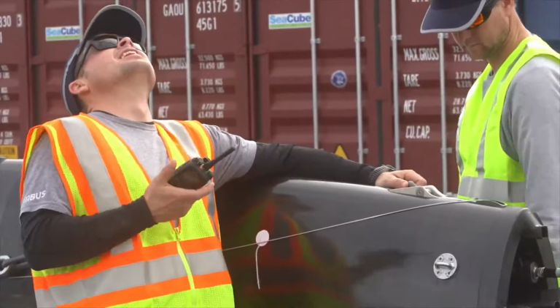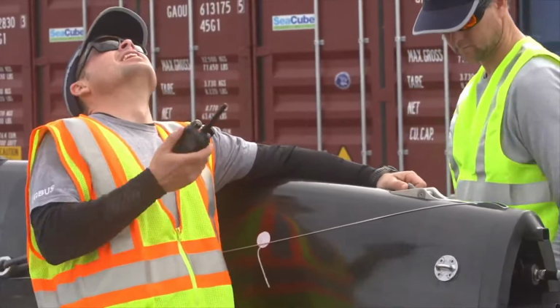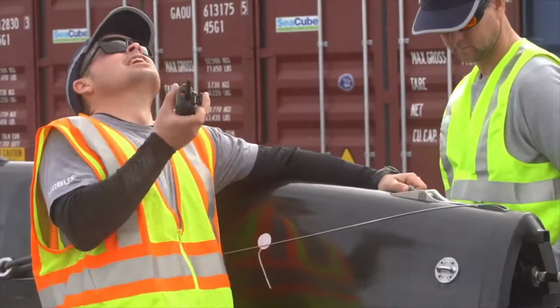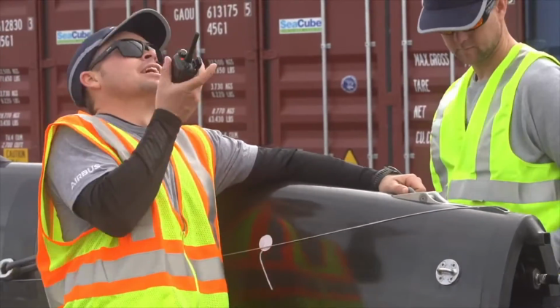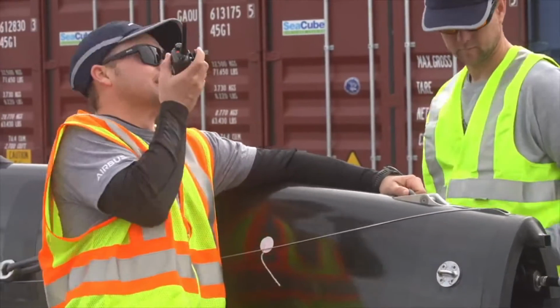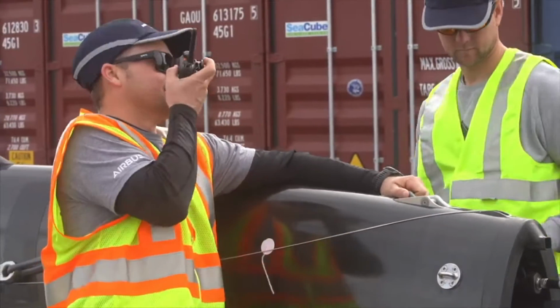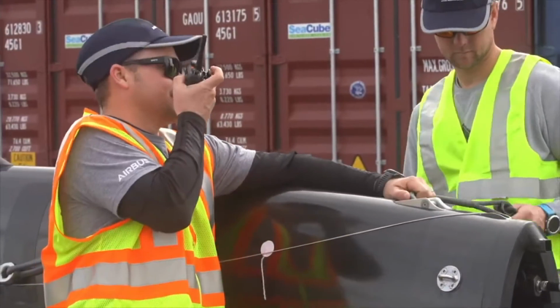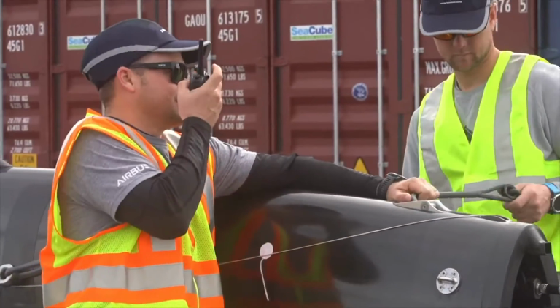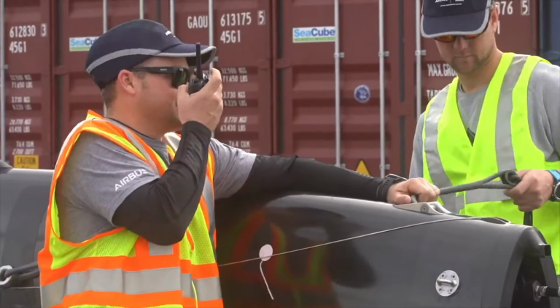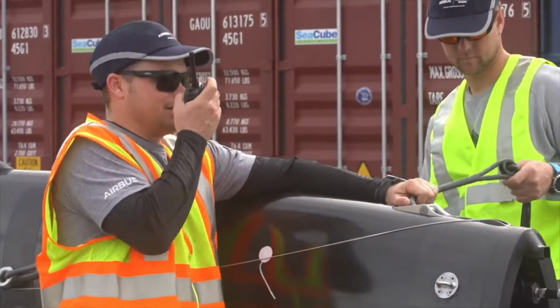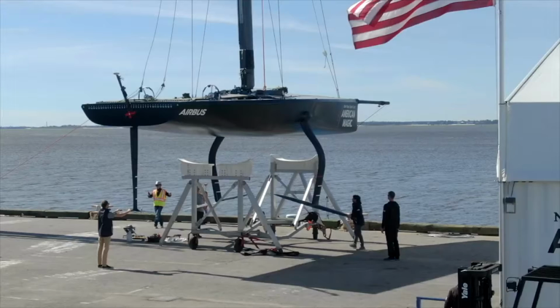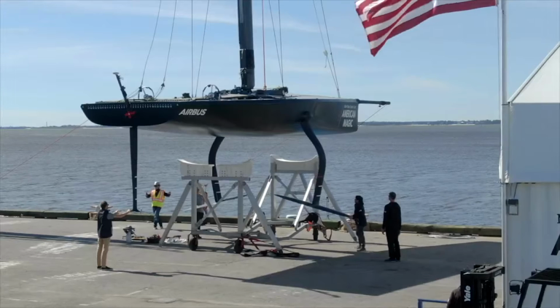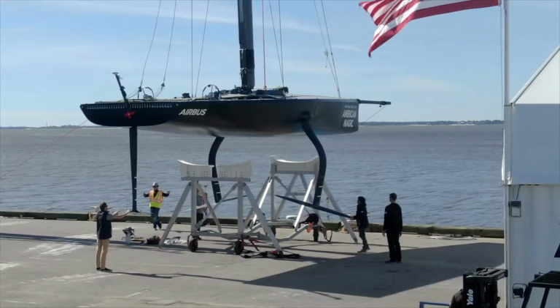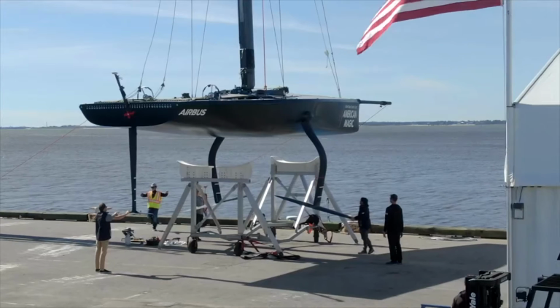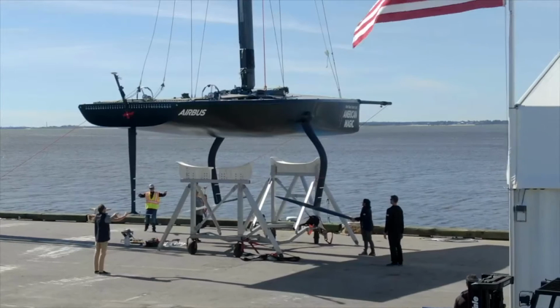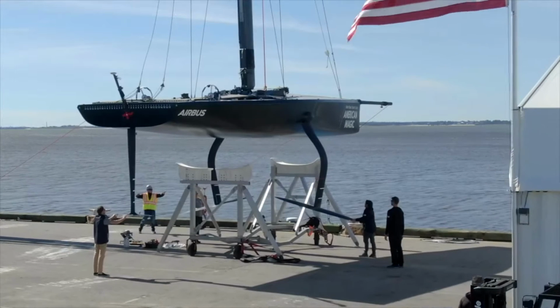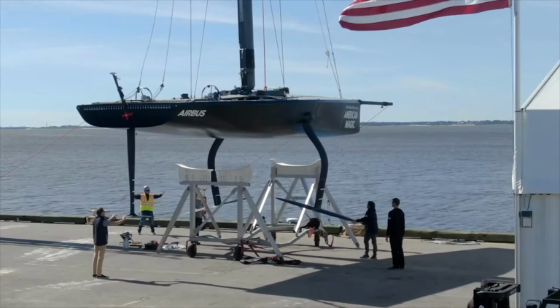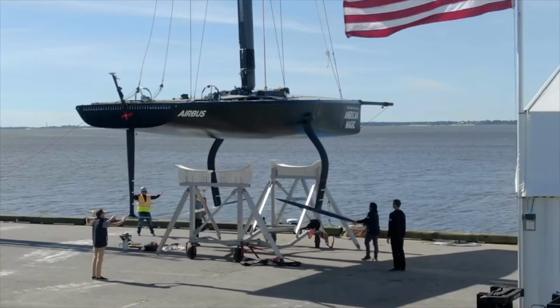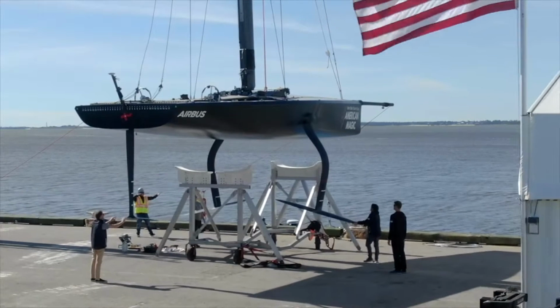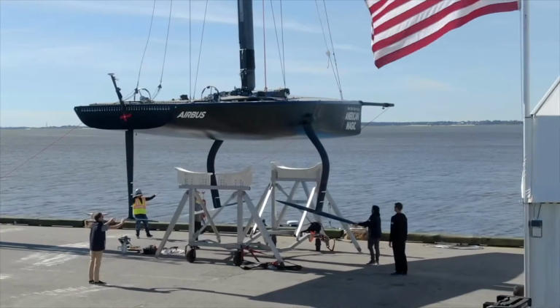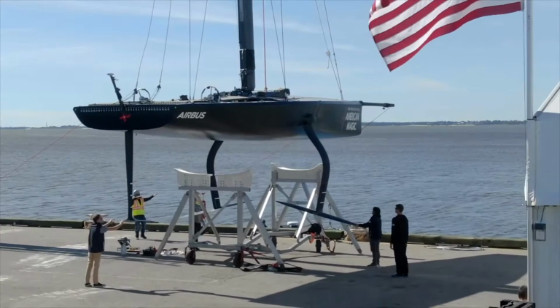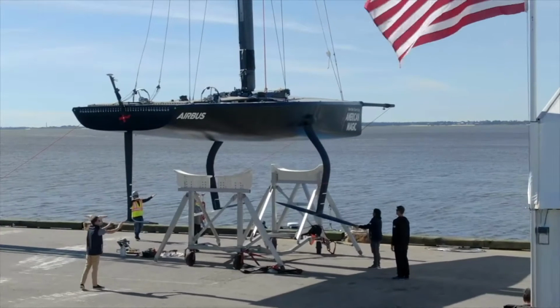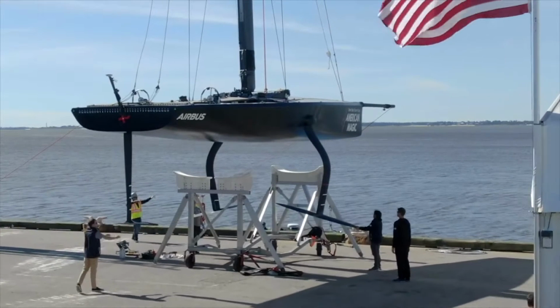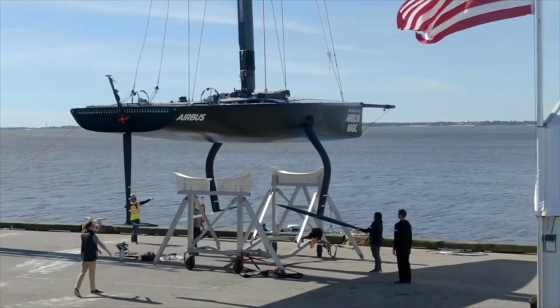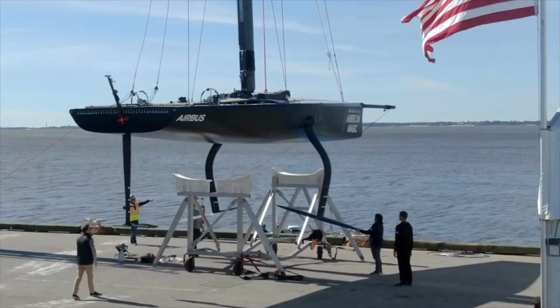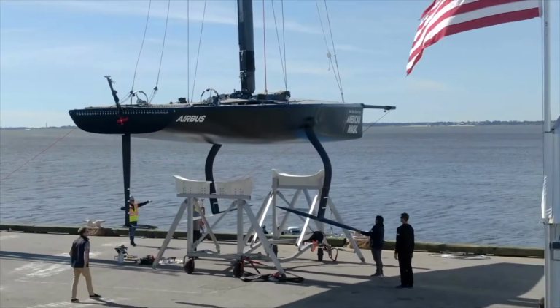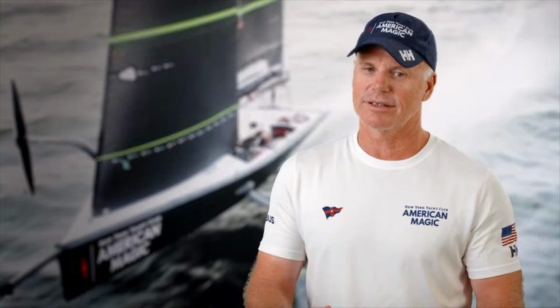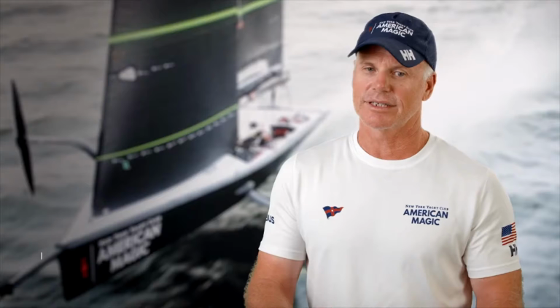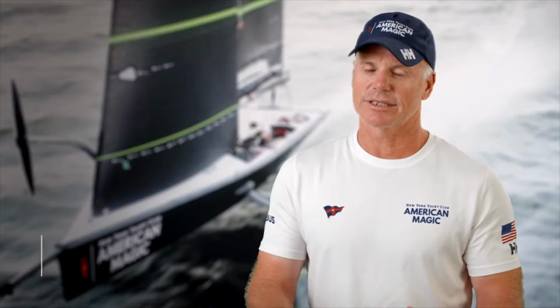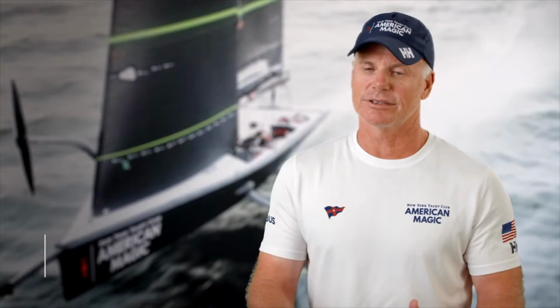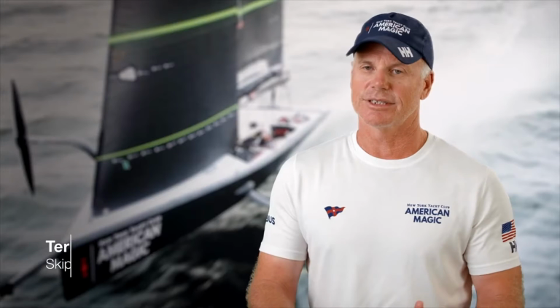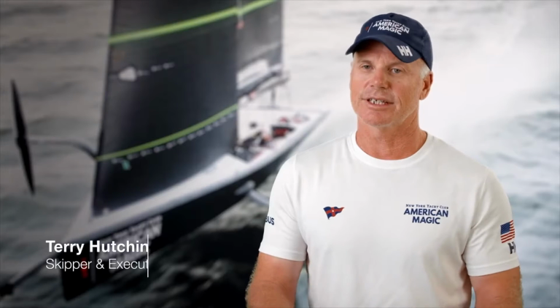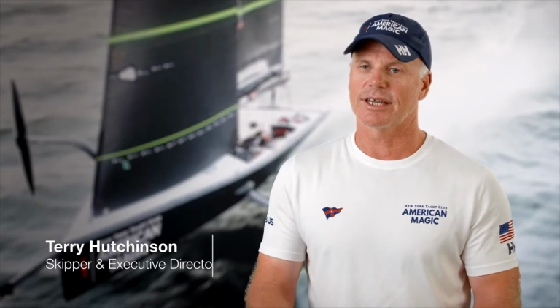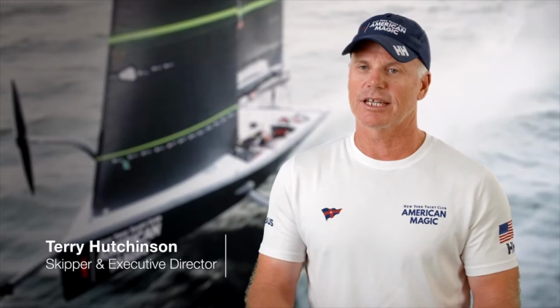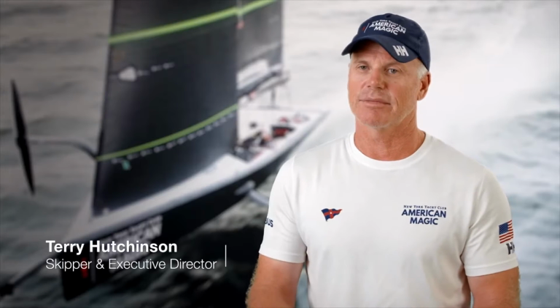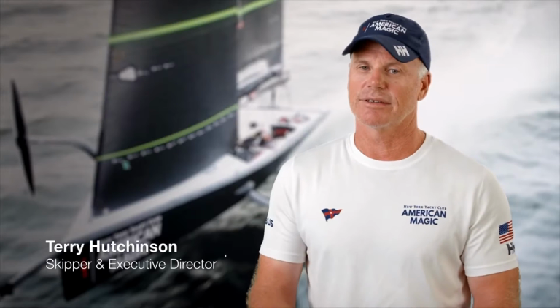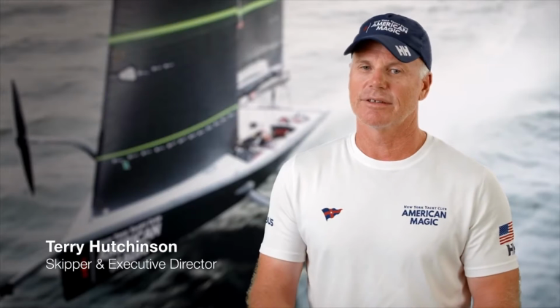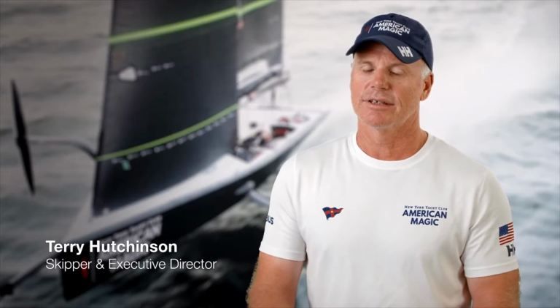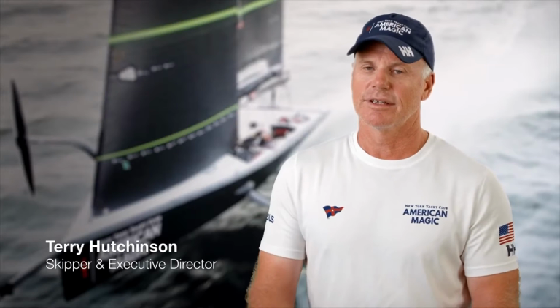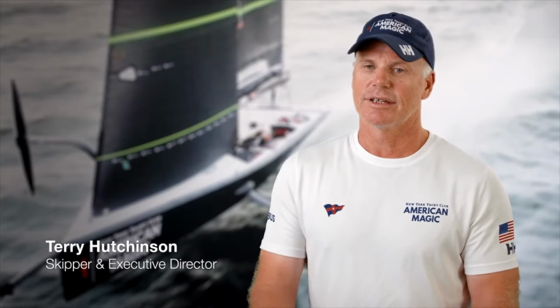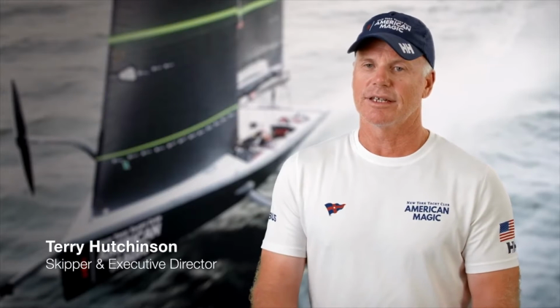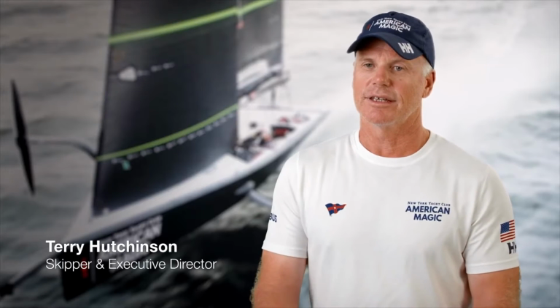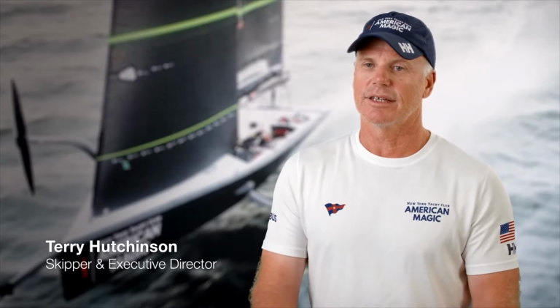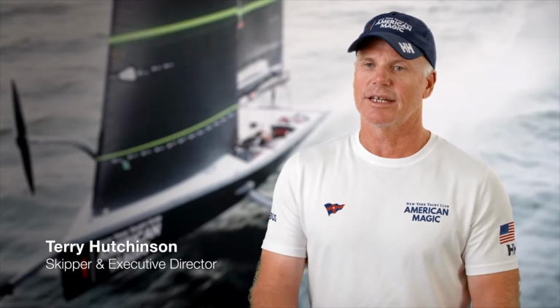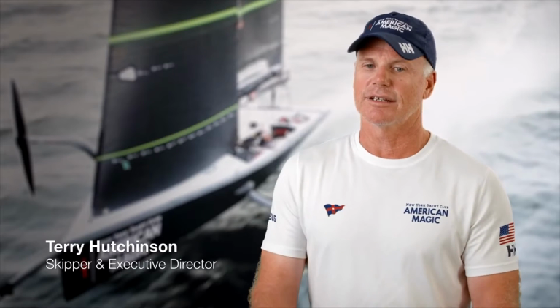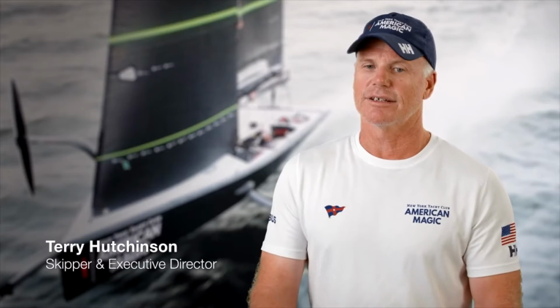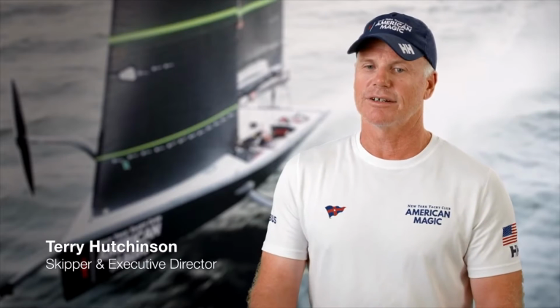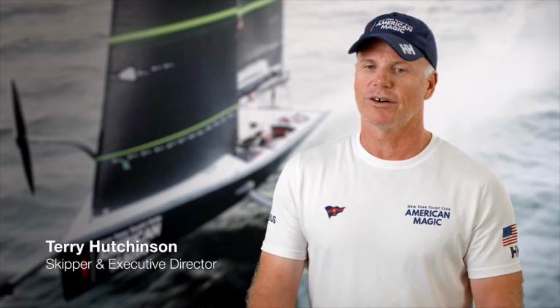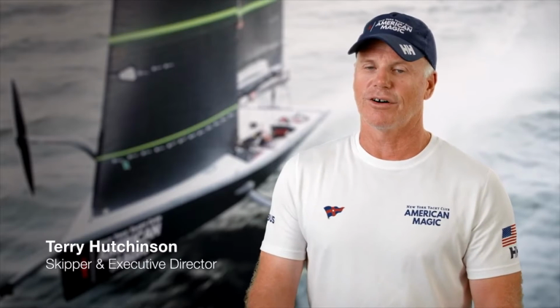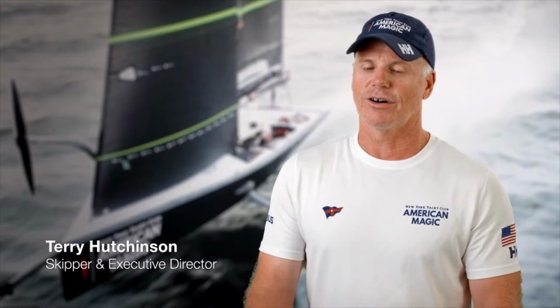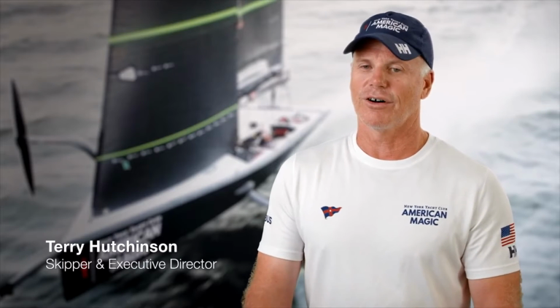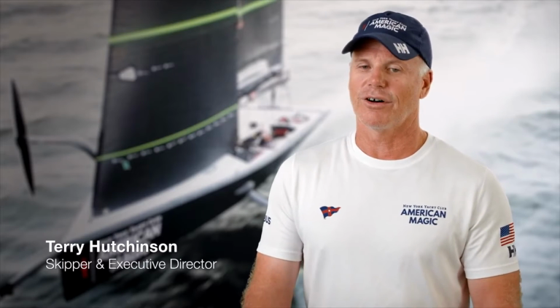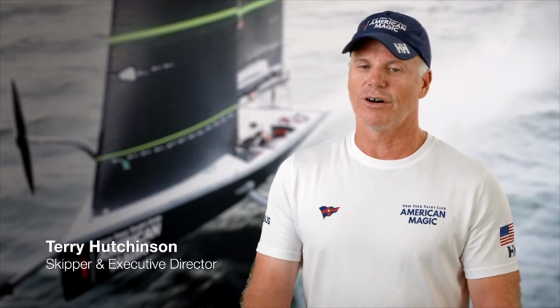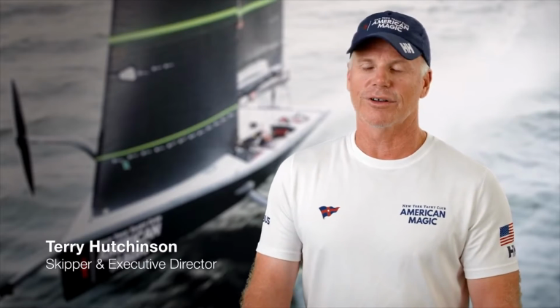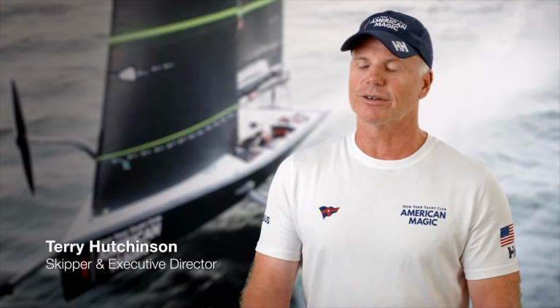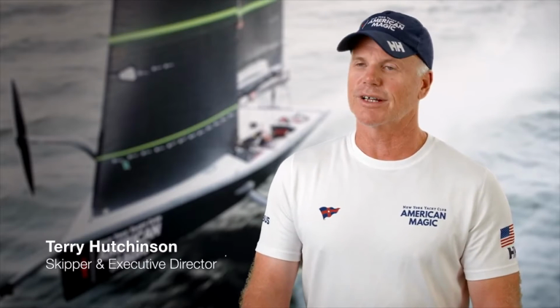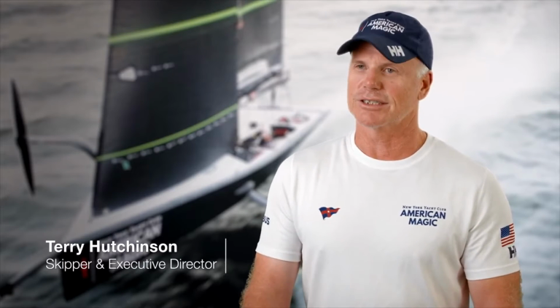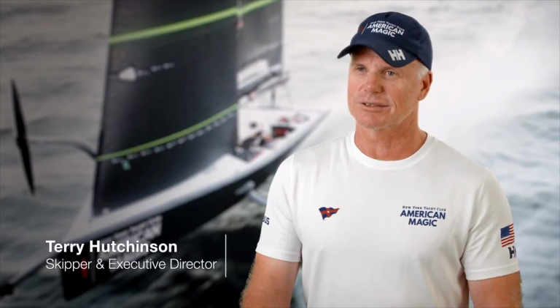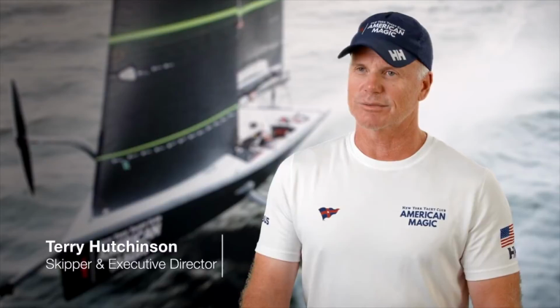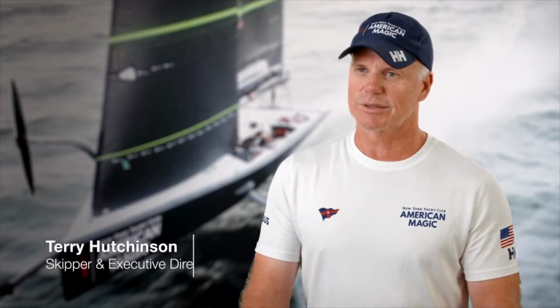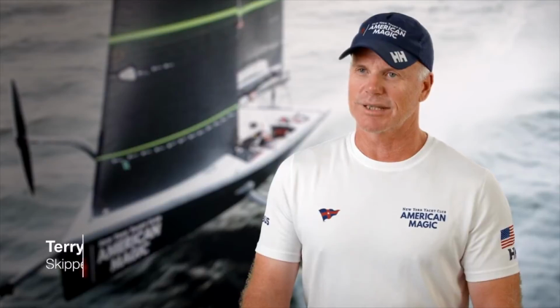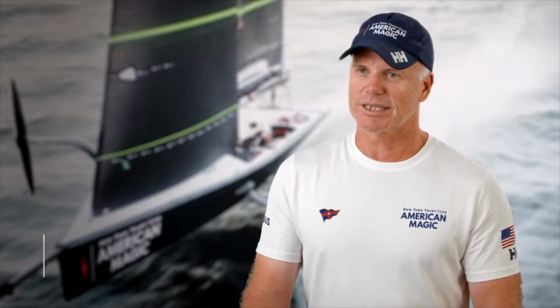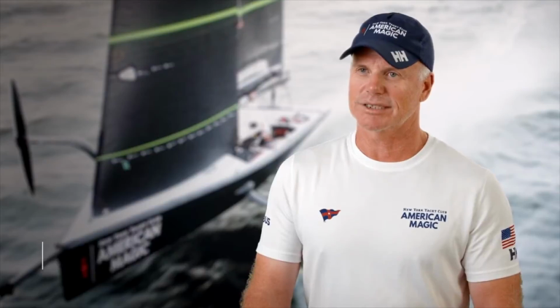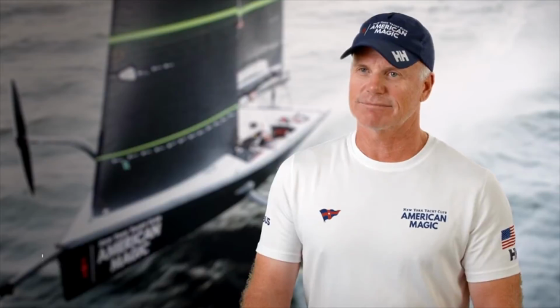The America's Cup for me as a sailor — this is what I was born to do. It's a unique game in that all your eggs are in one basket.